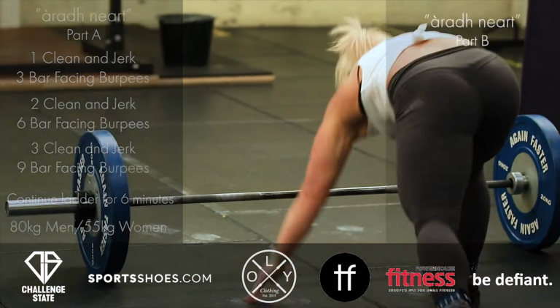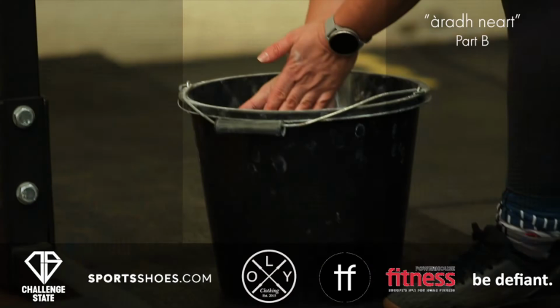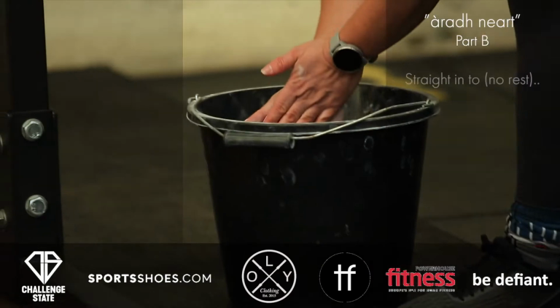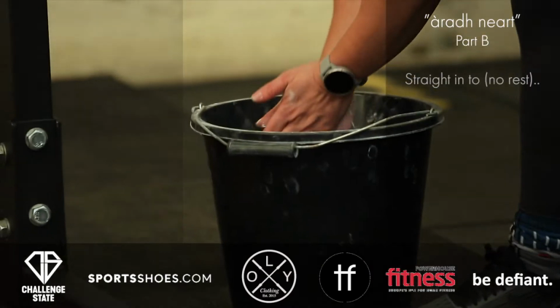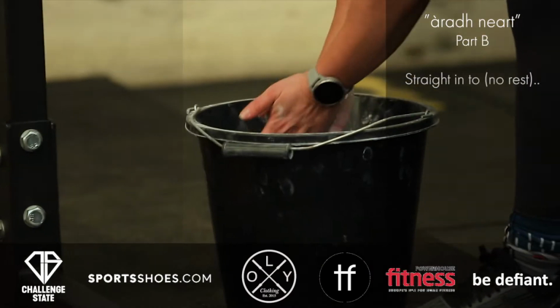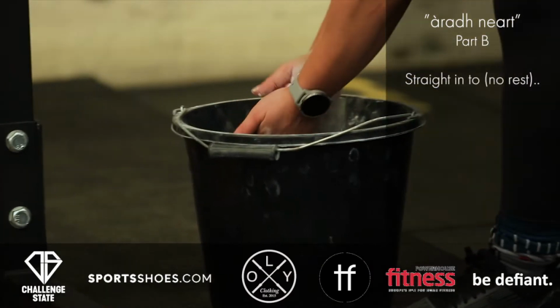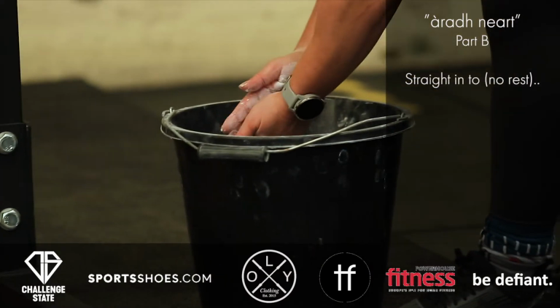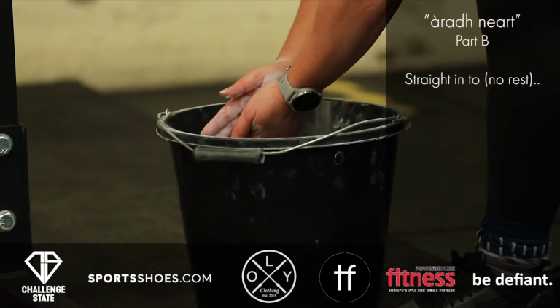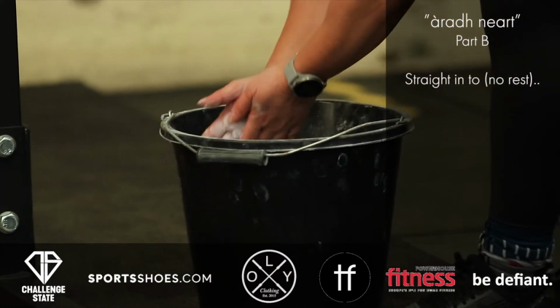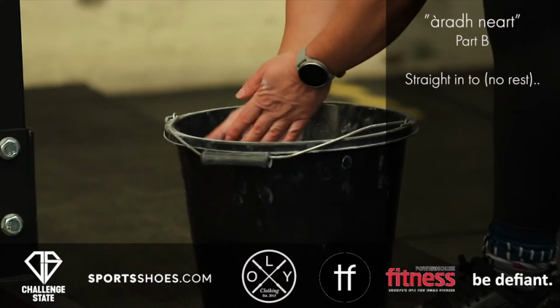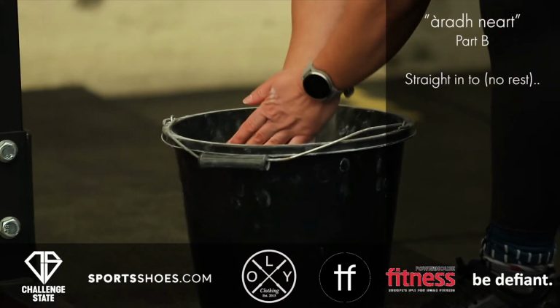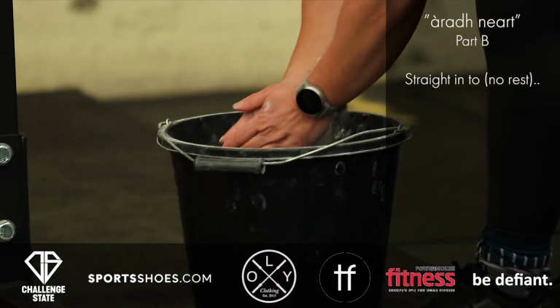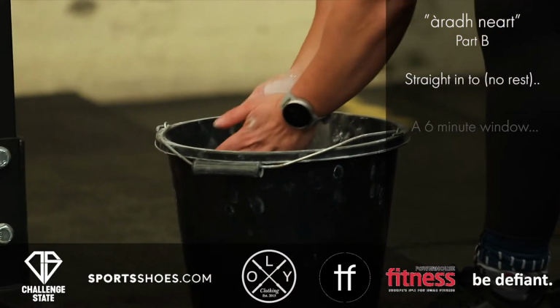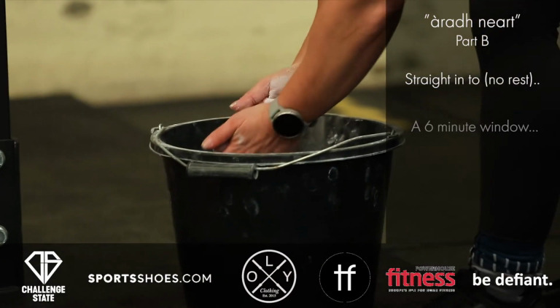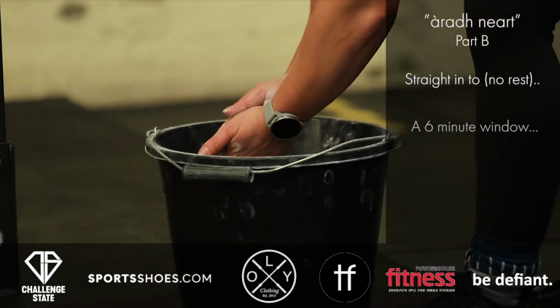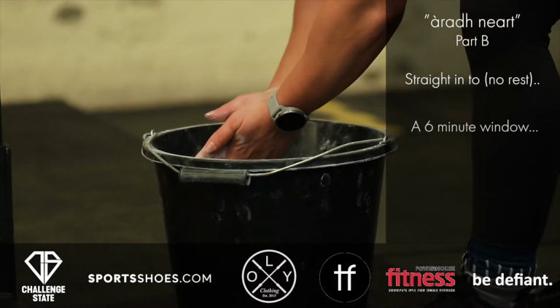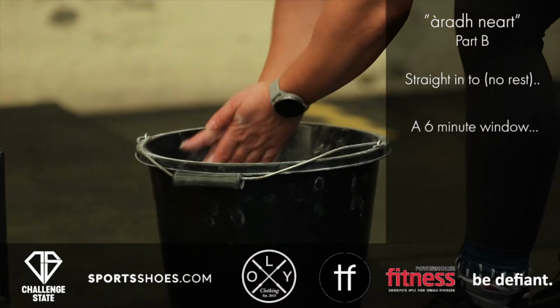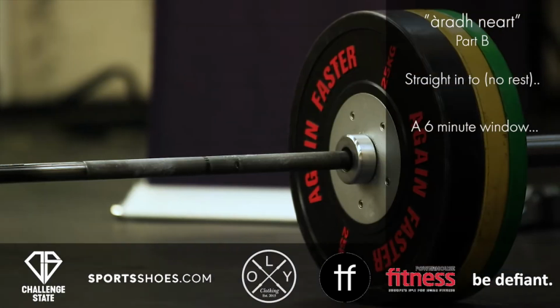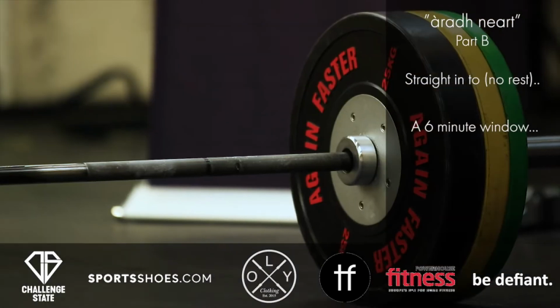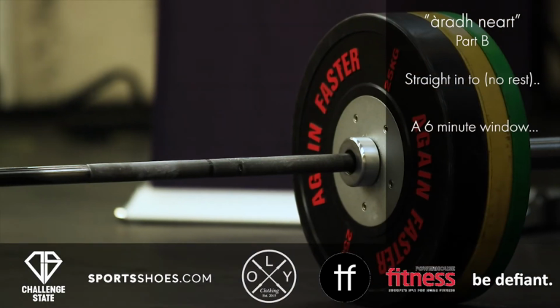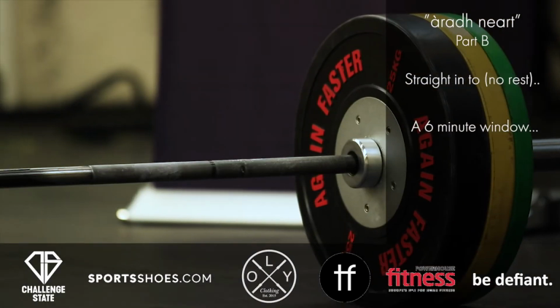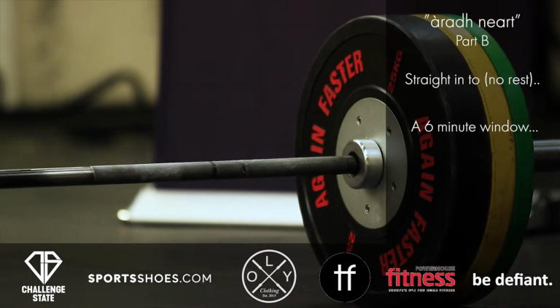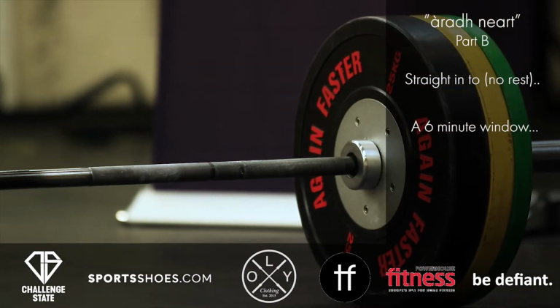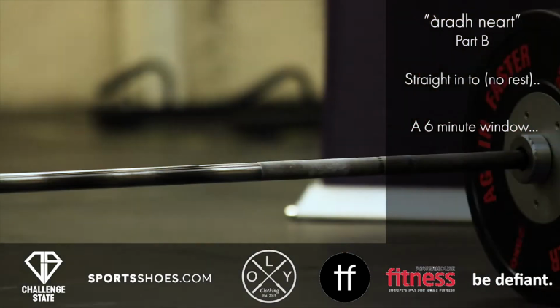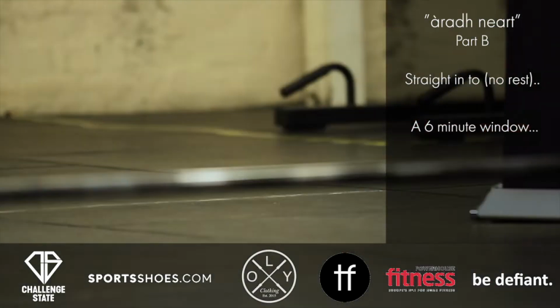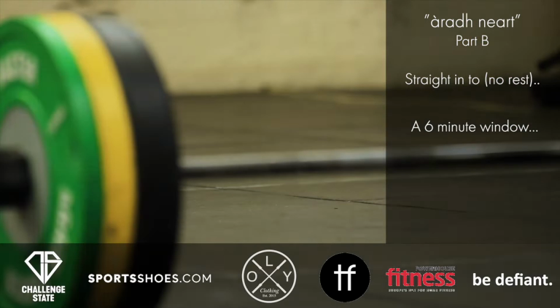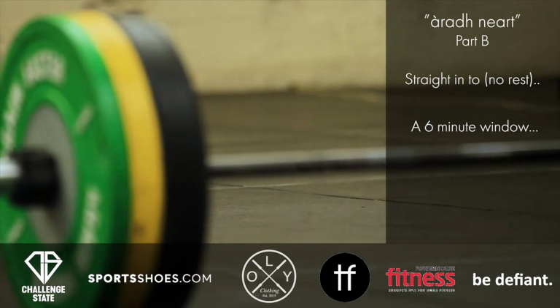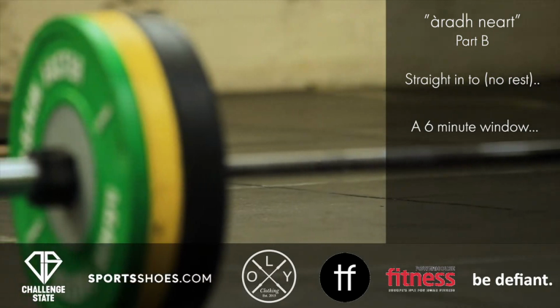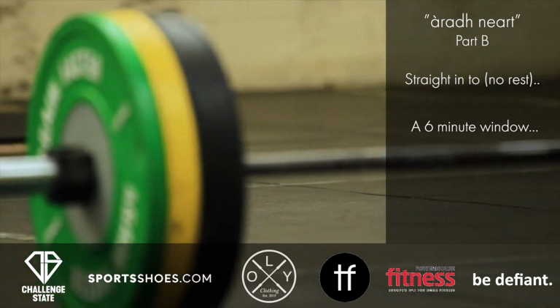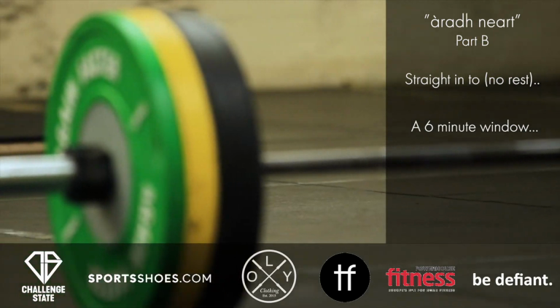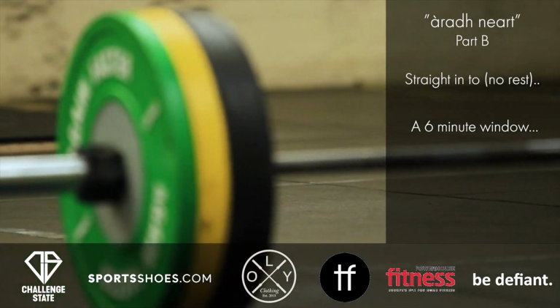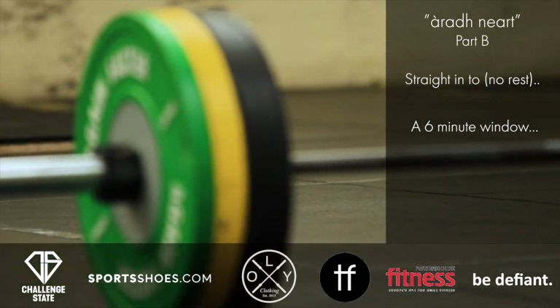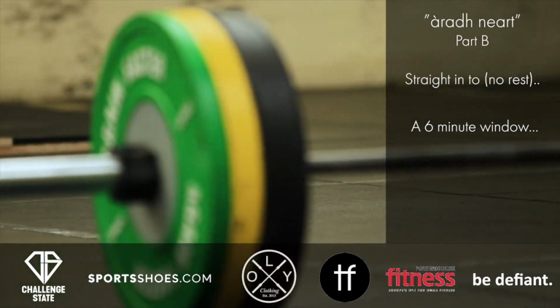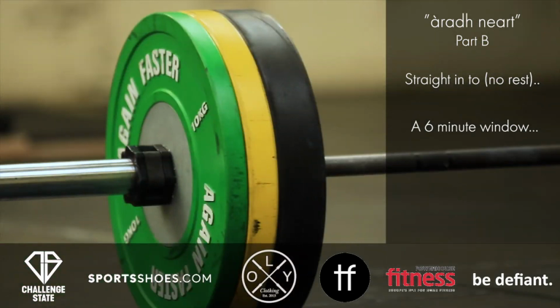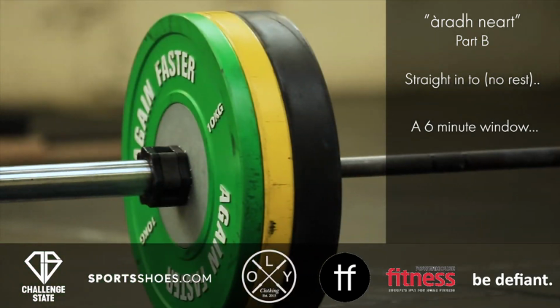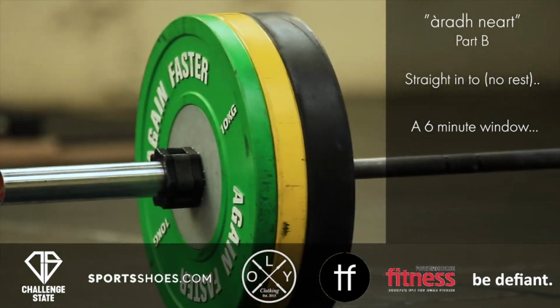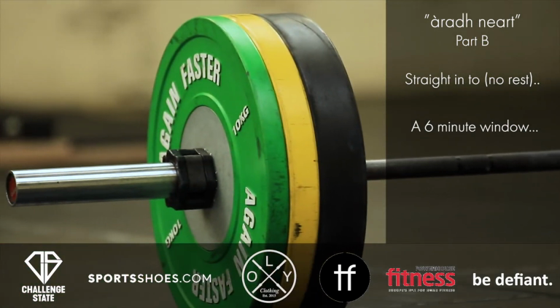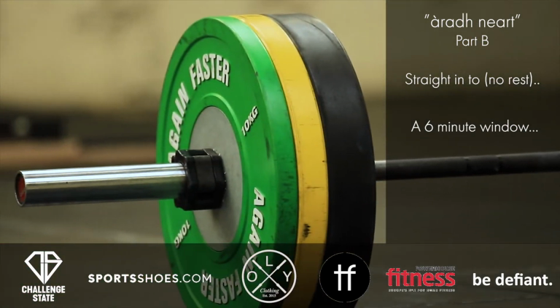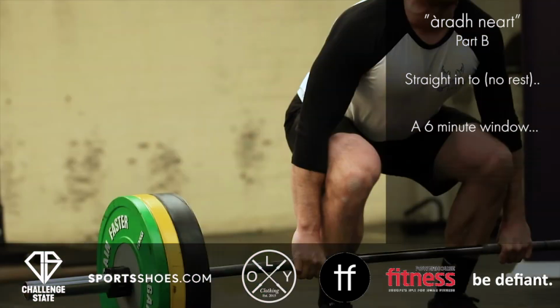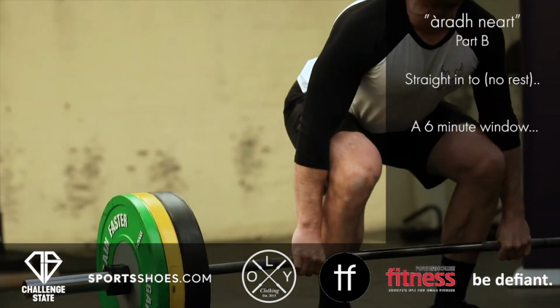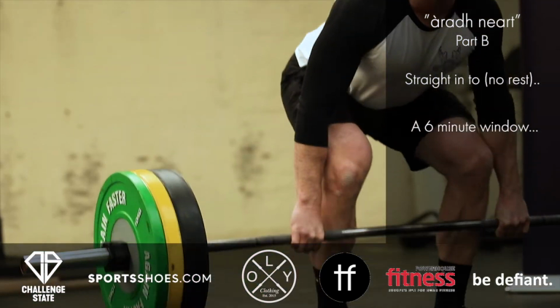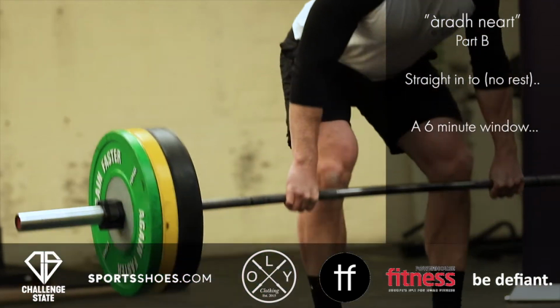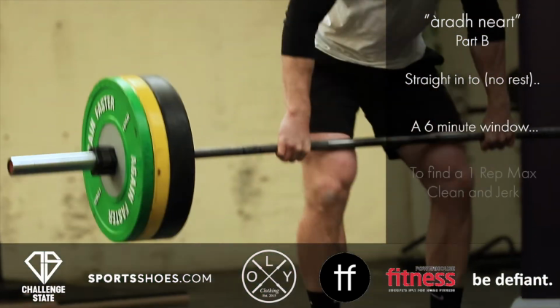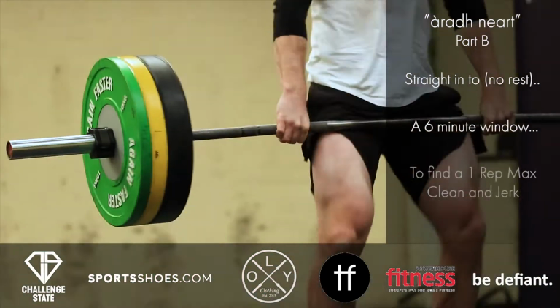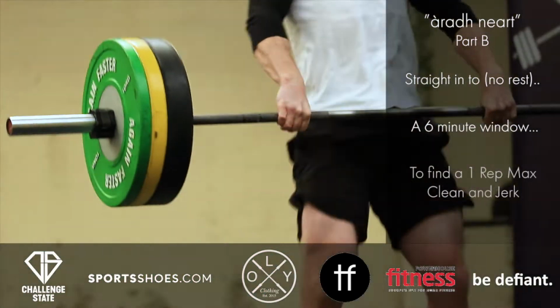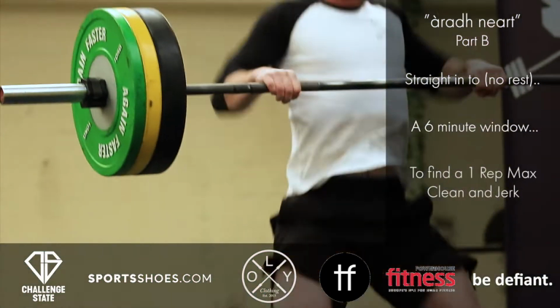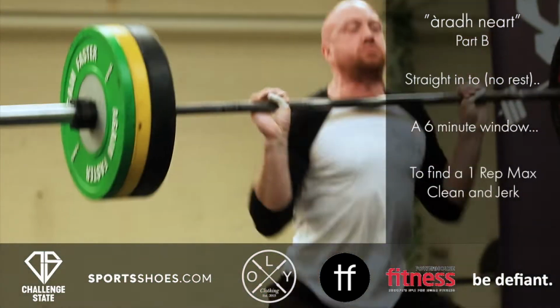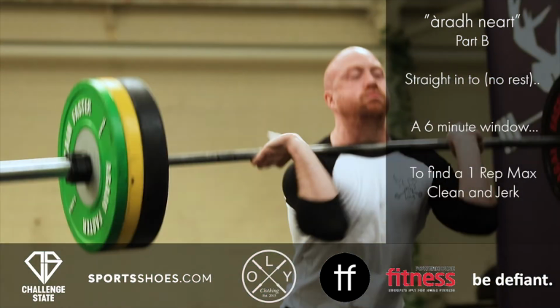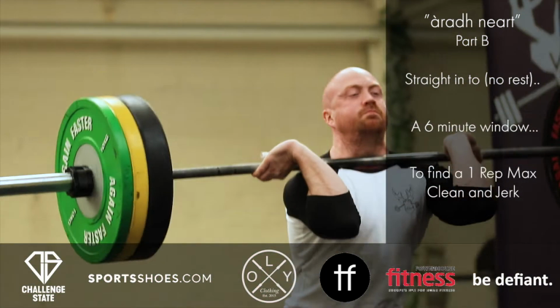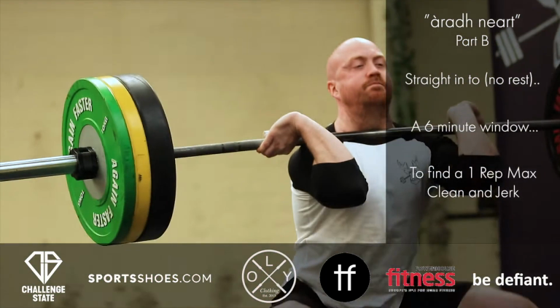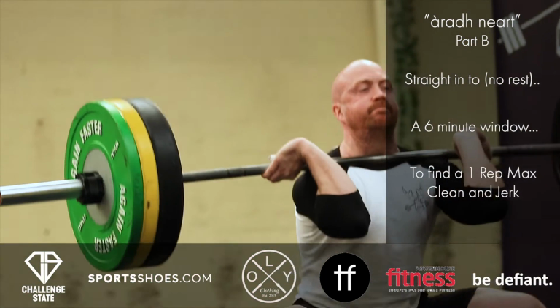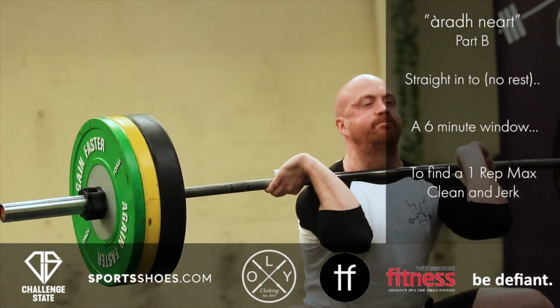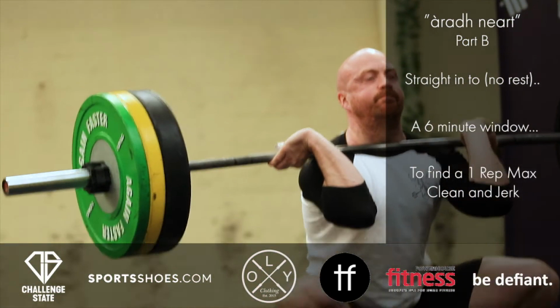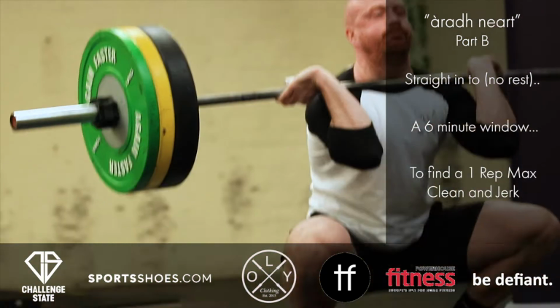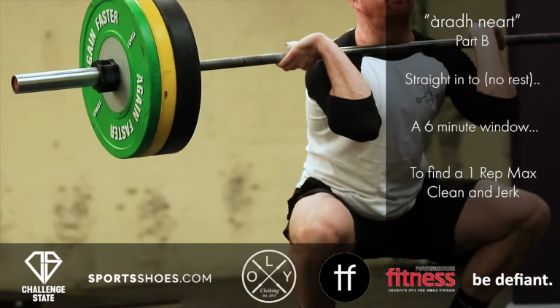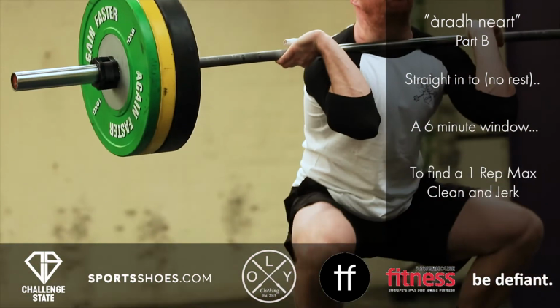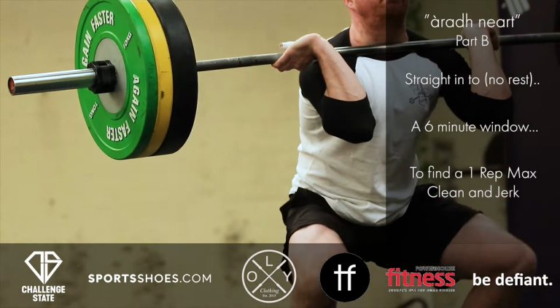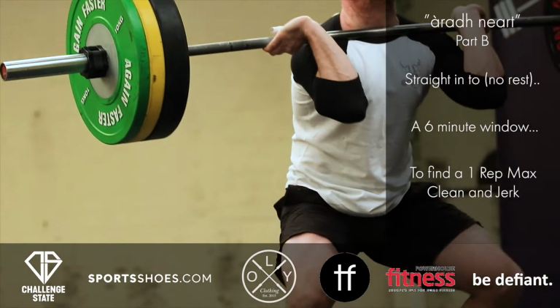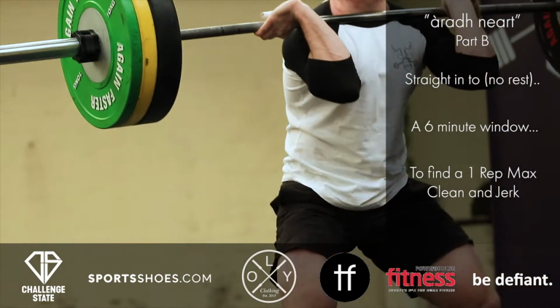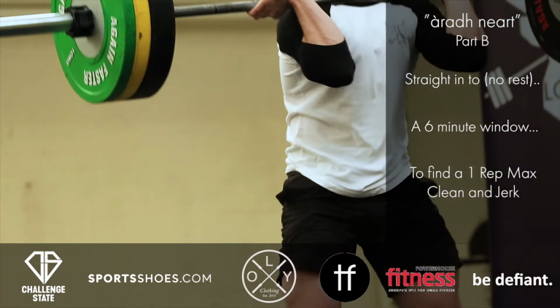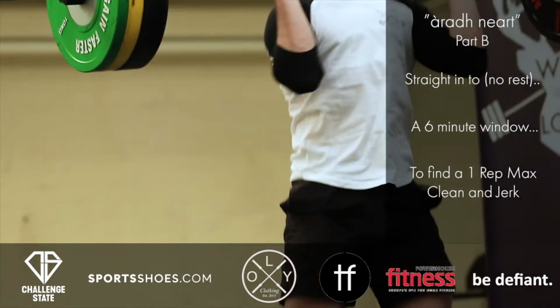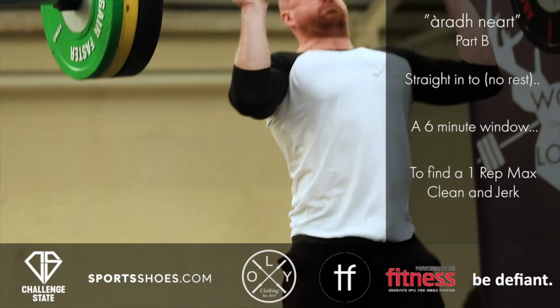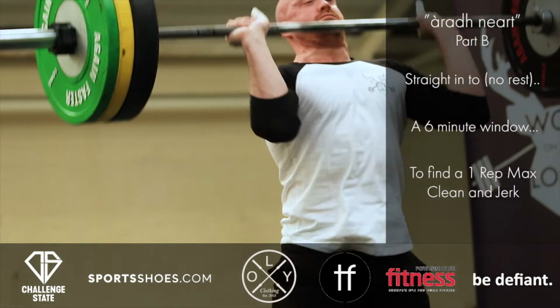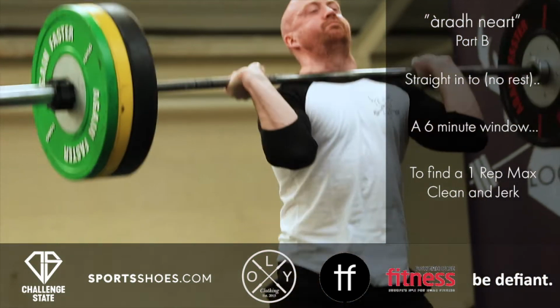On the 6 minute mark, Part B will begin and athletes will have a further 6 minutes to find the 1 rep max. Ian and Jake.